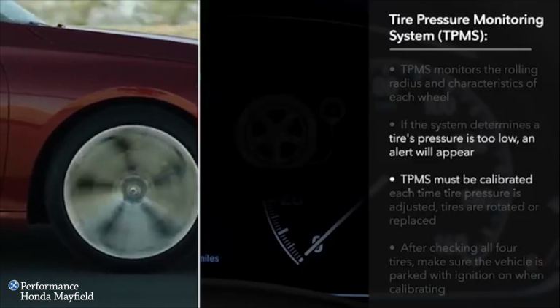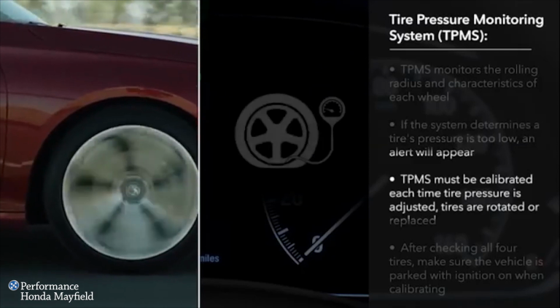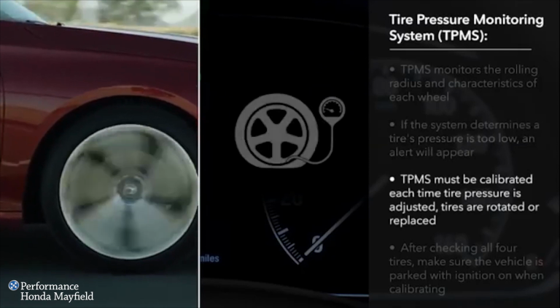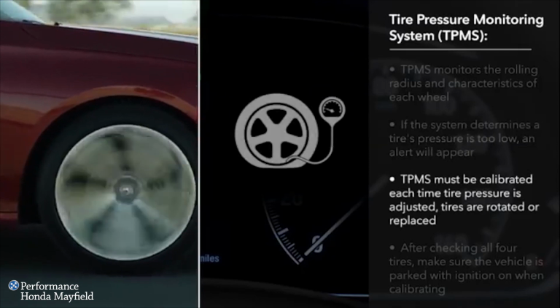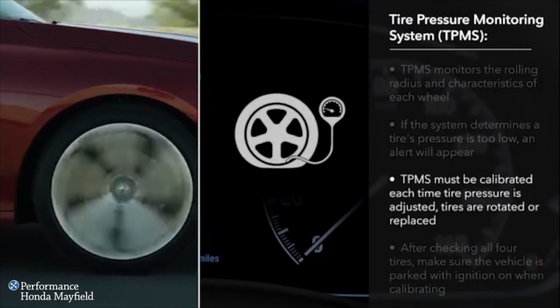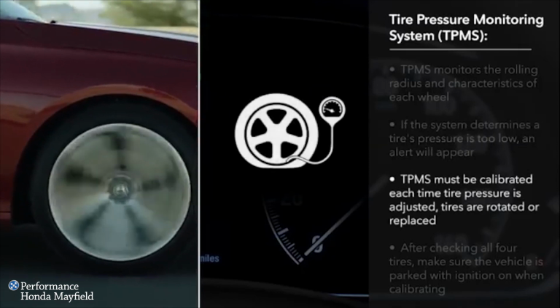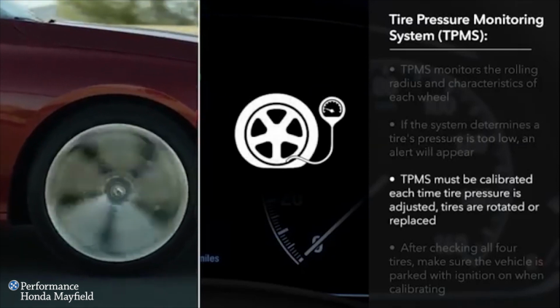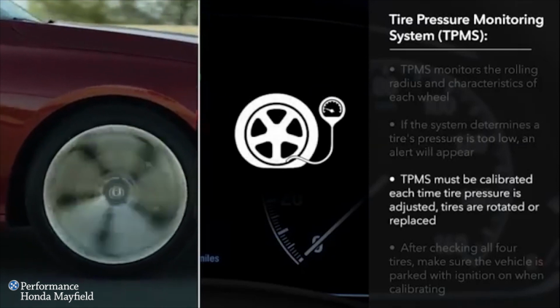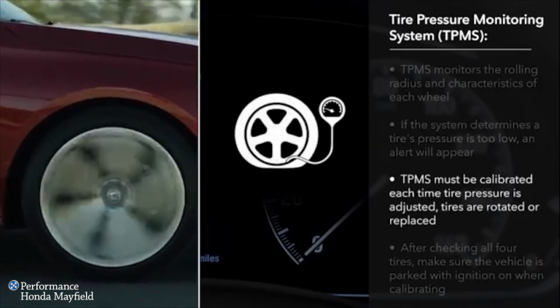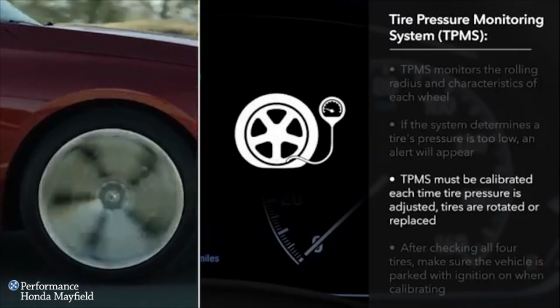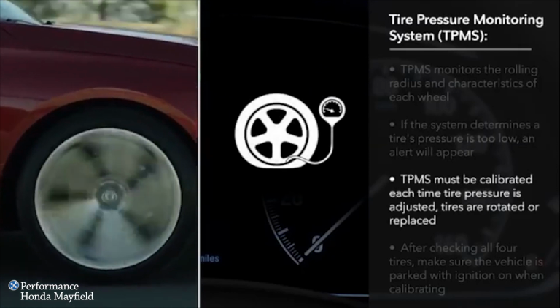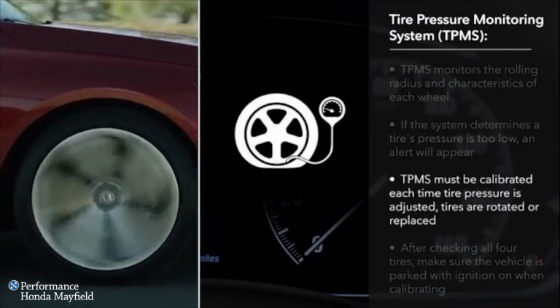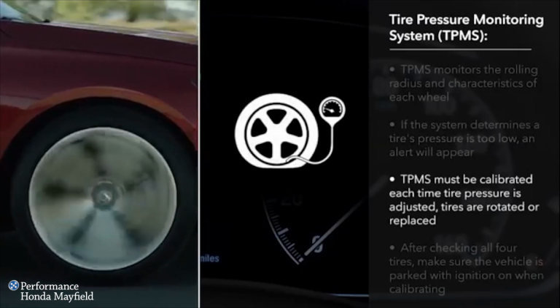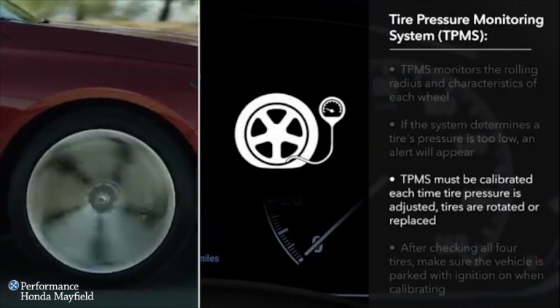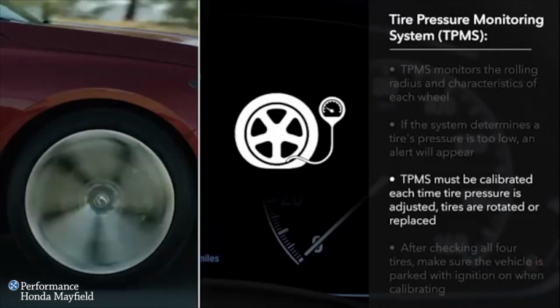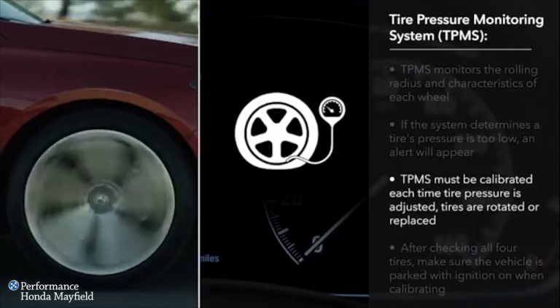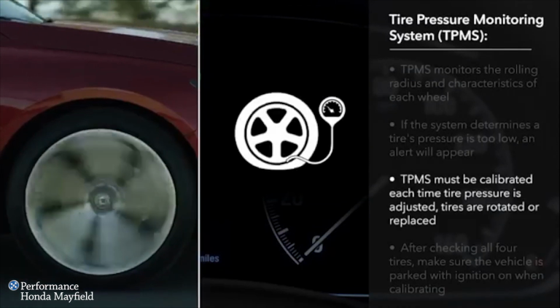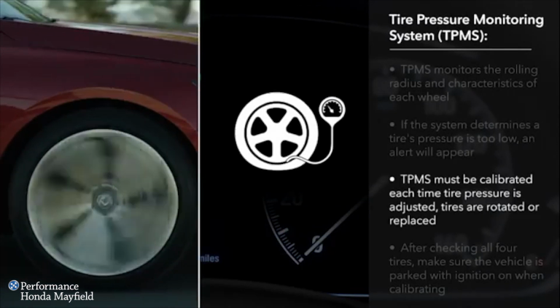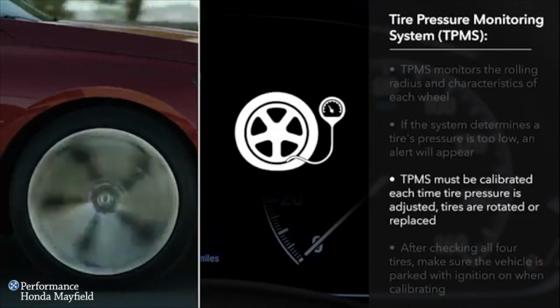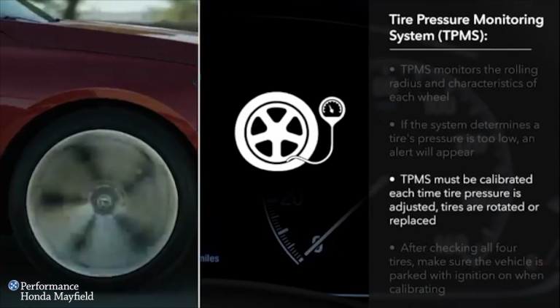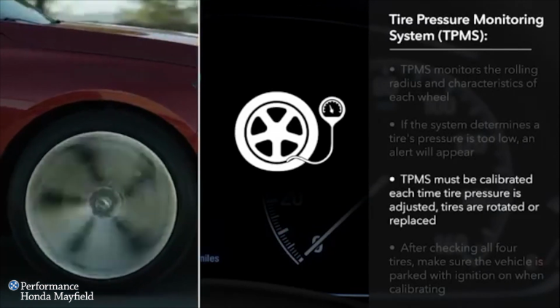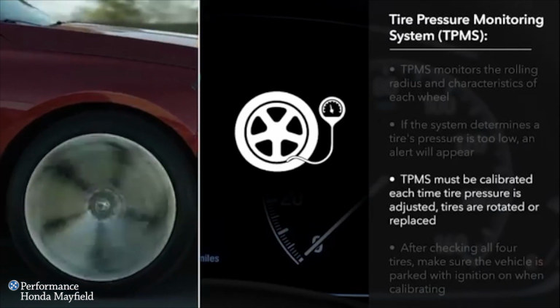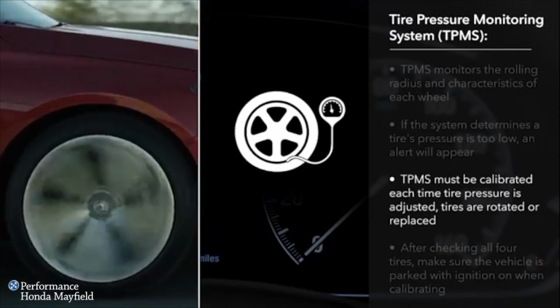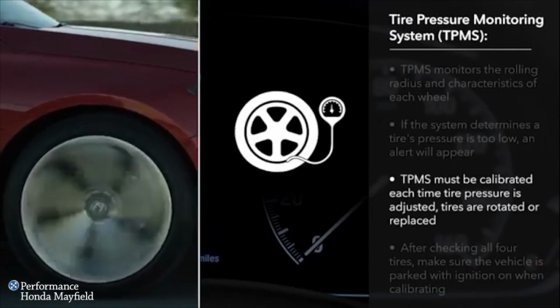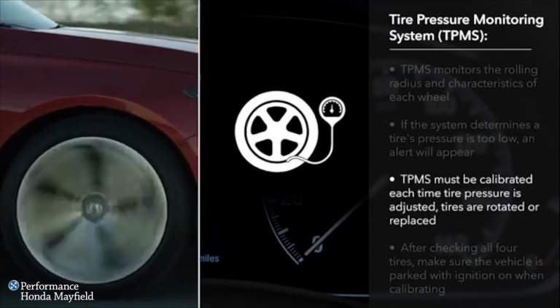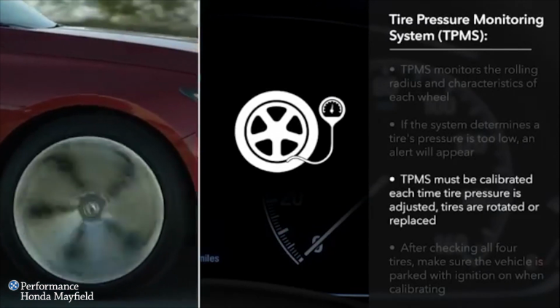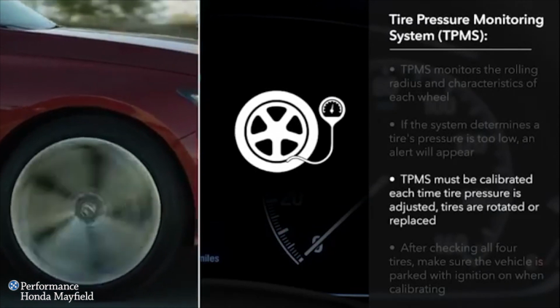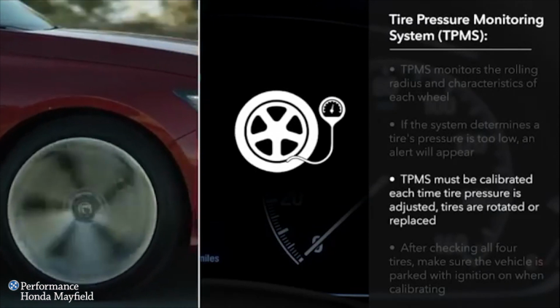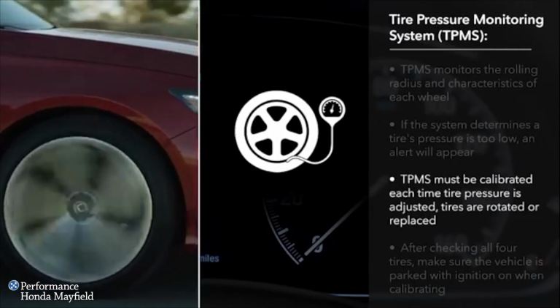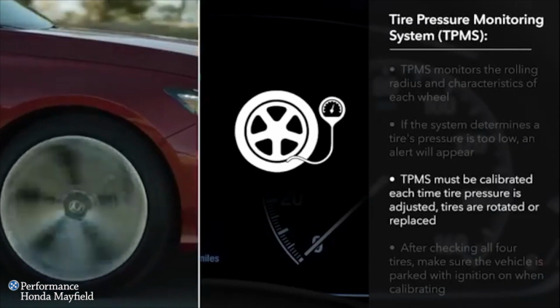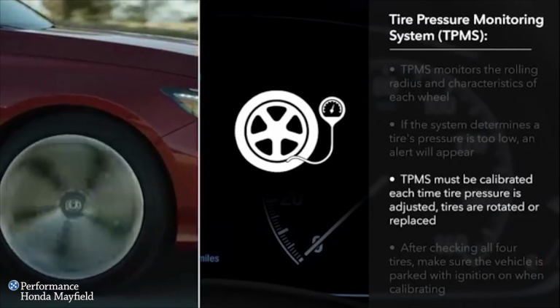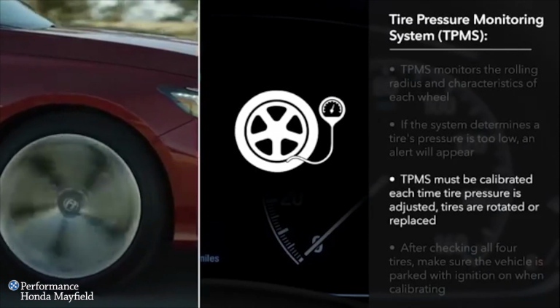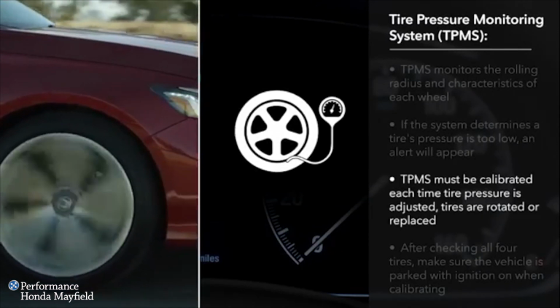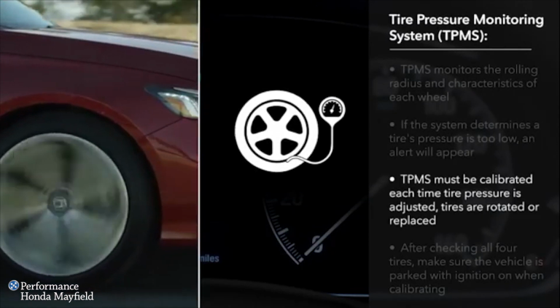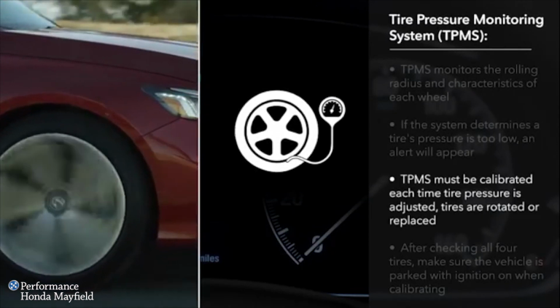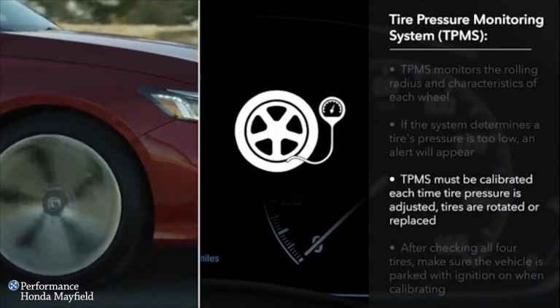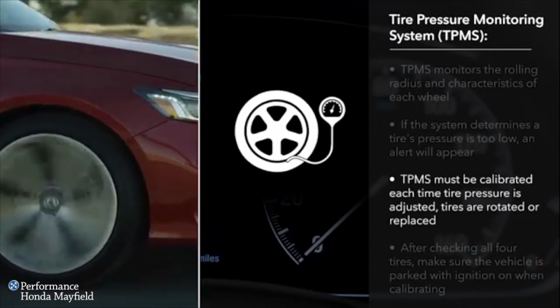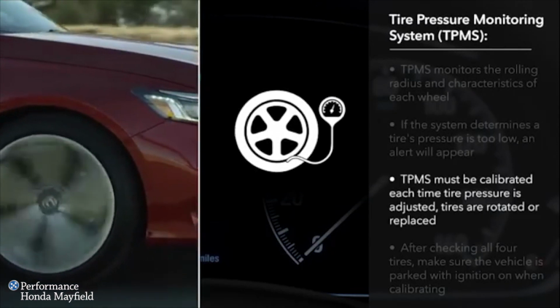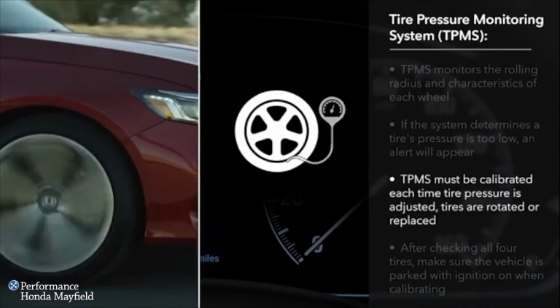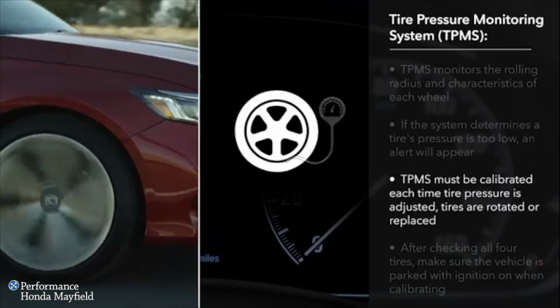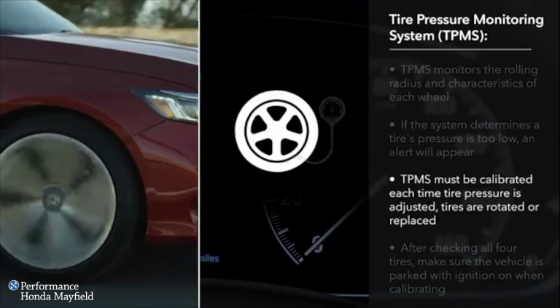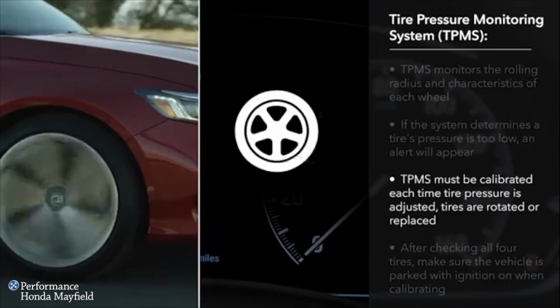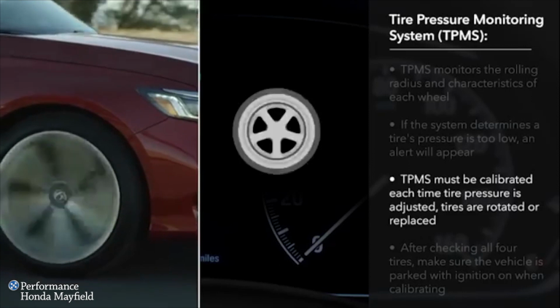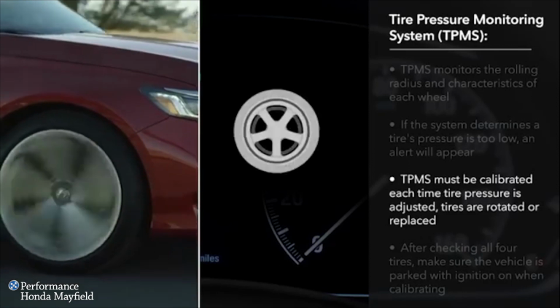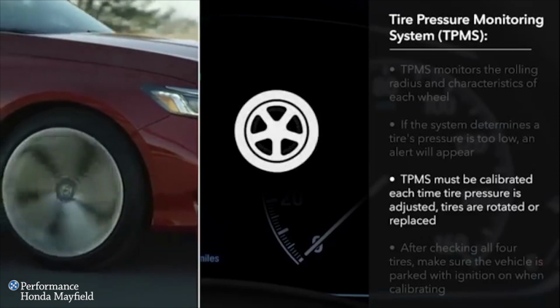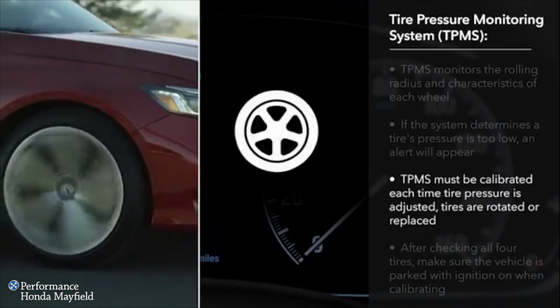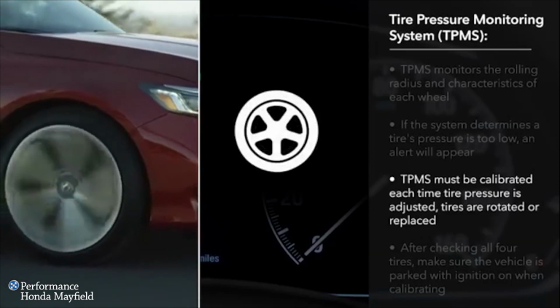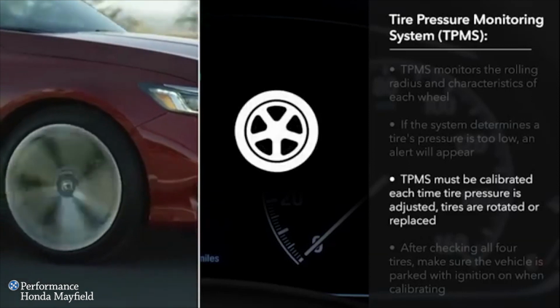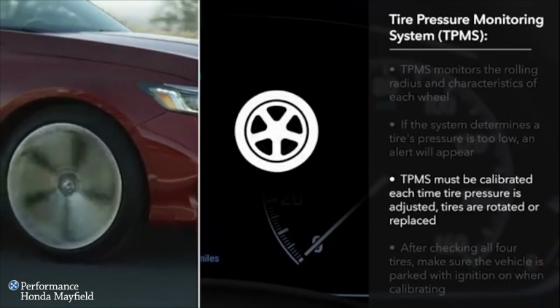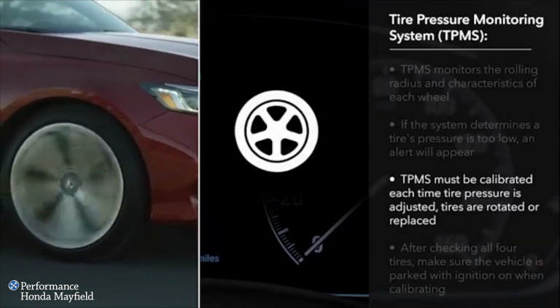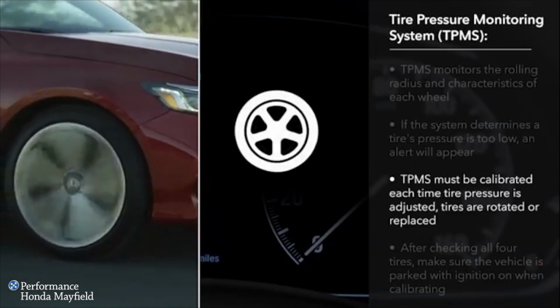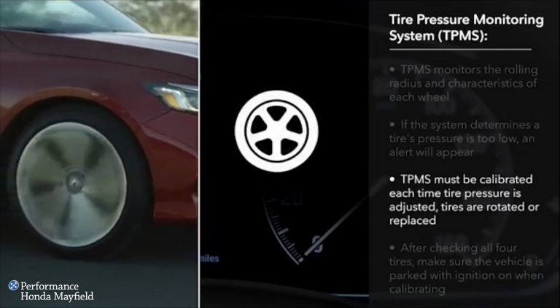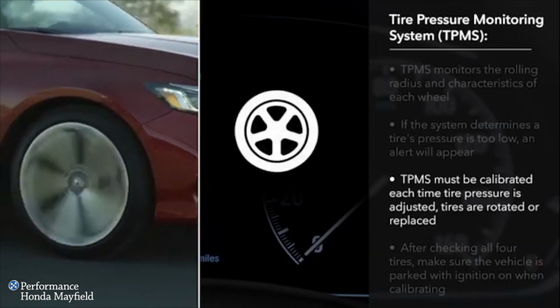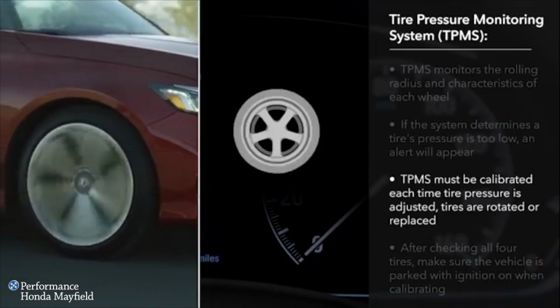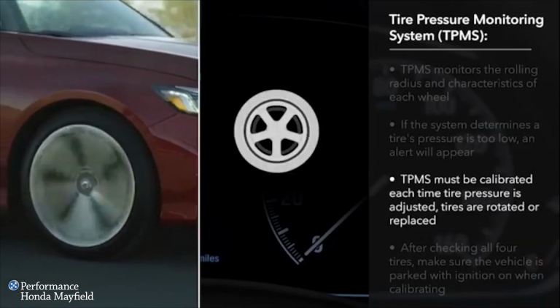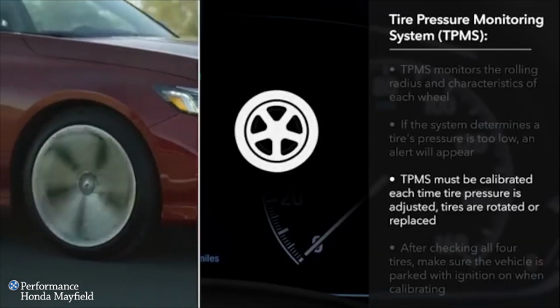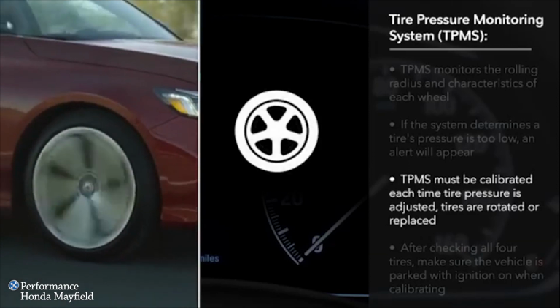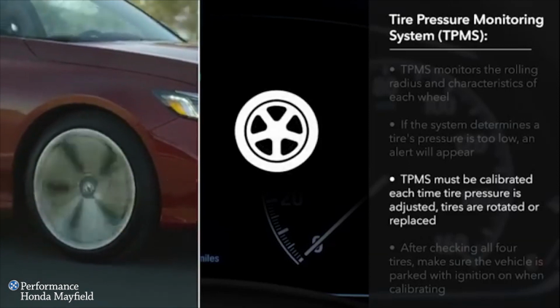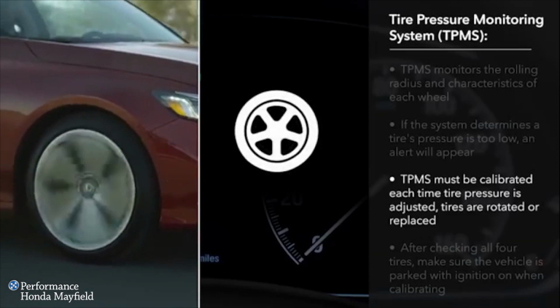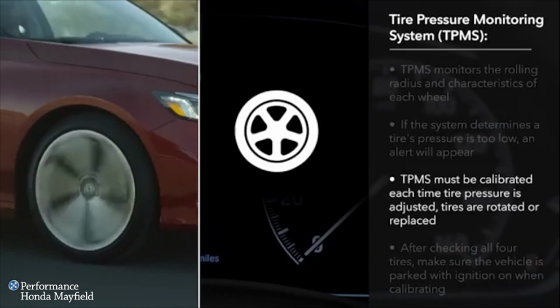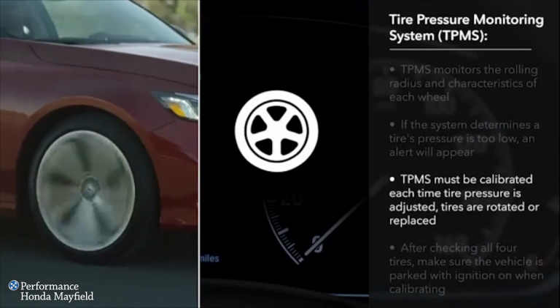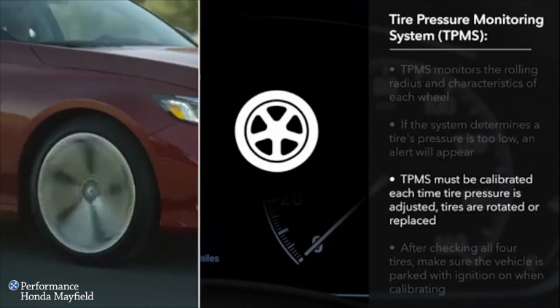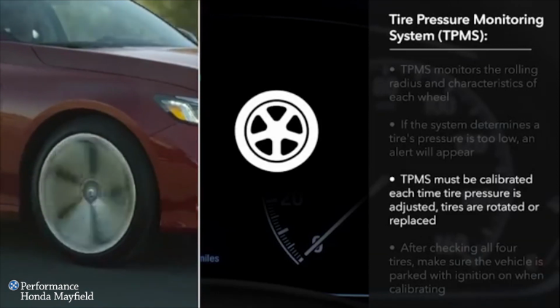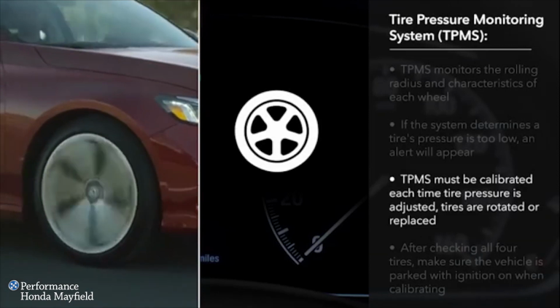The system must be calibrated each time you adjust the pressure in any tire, rotate the tires, or replace one or more tires.